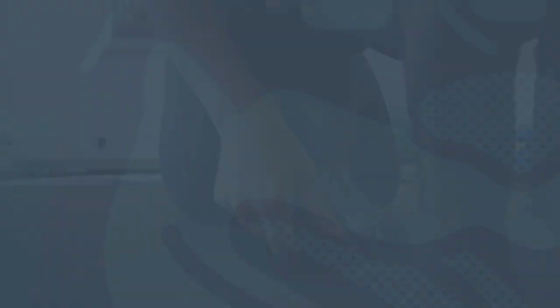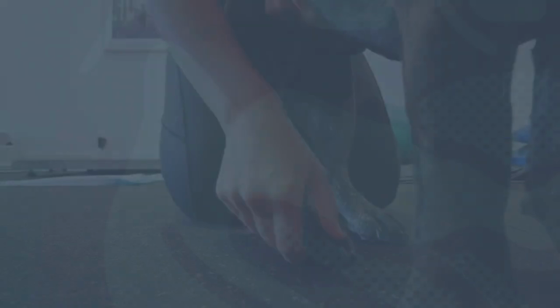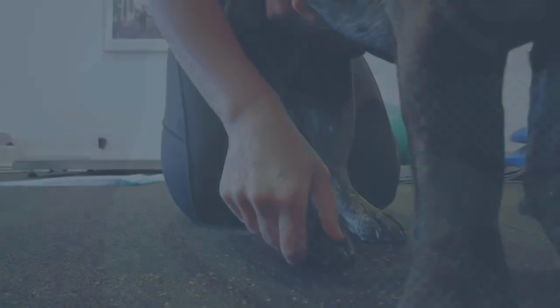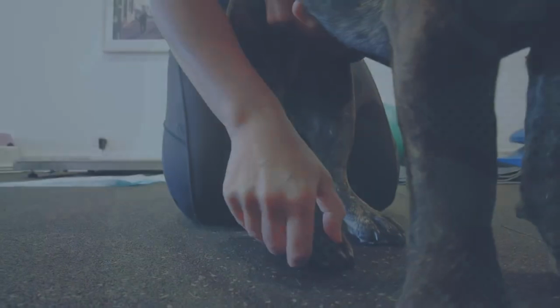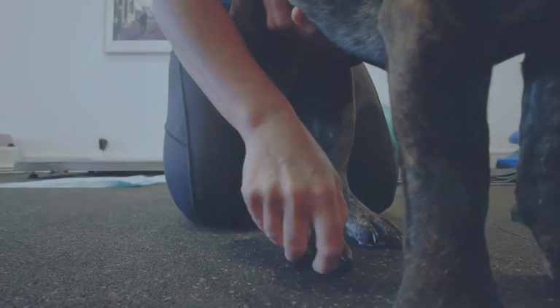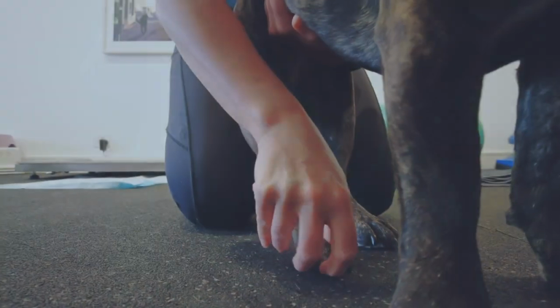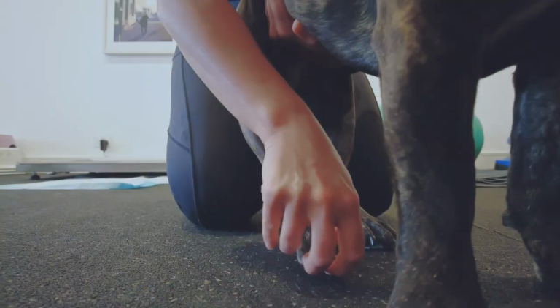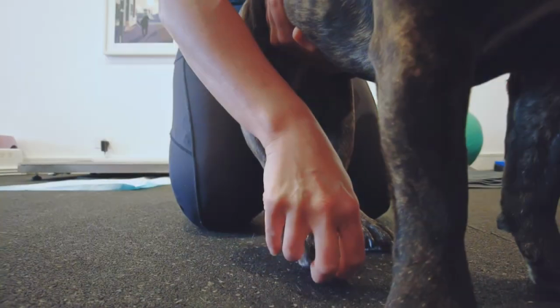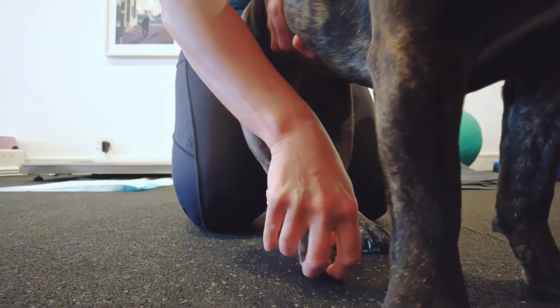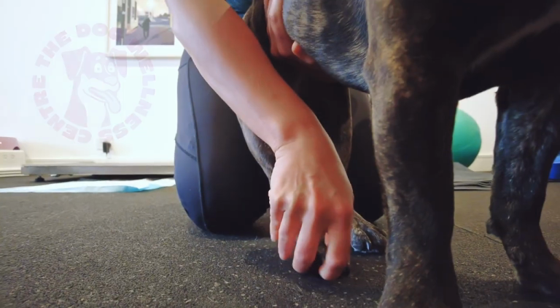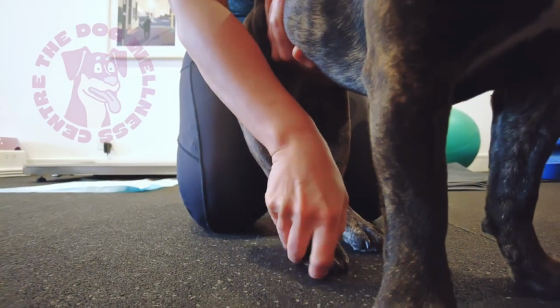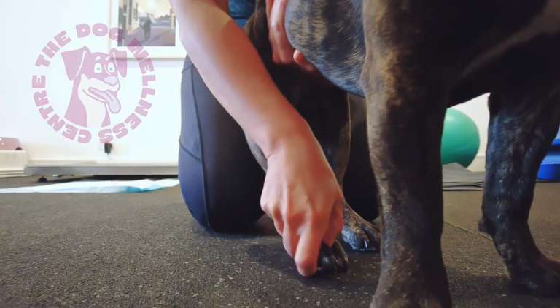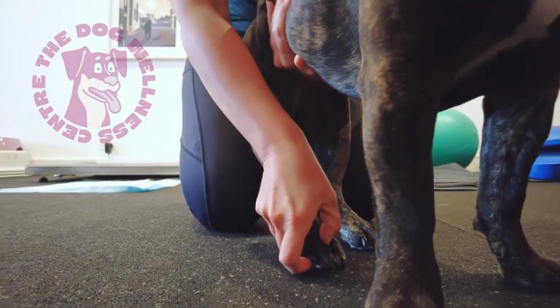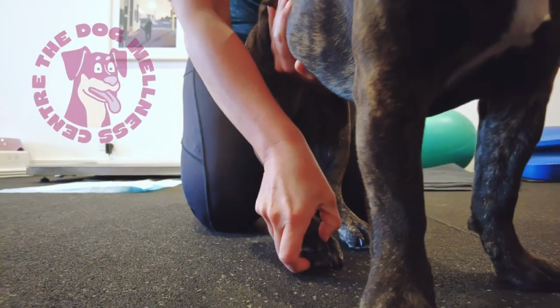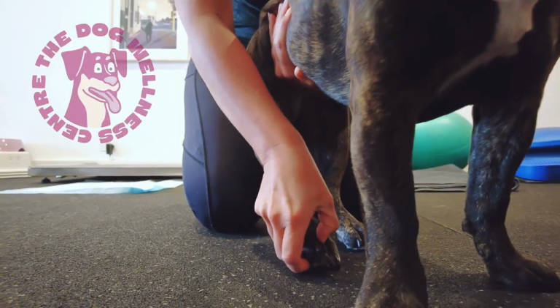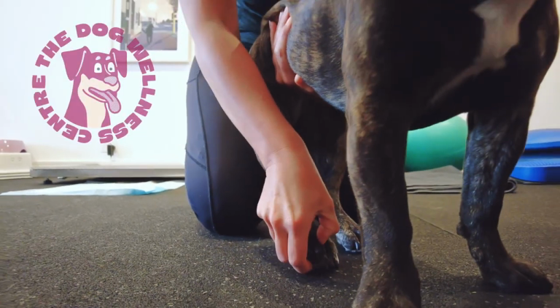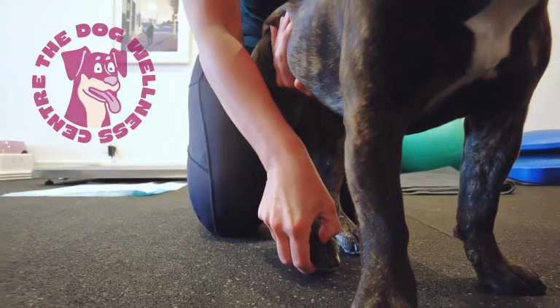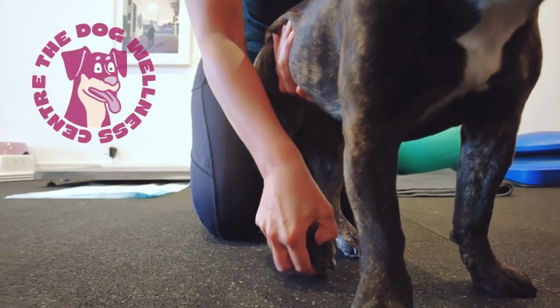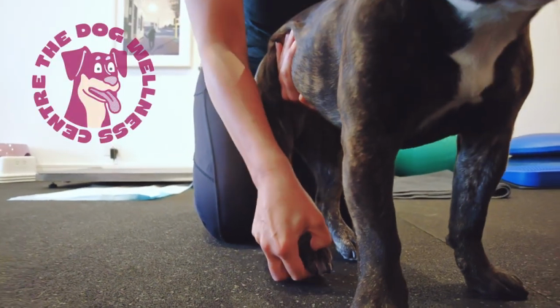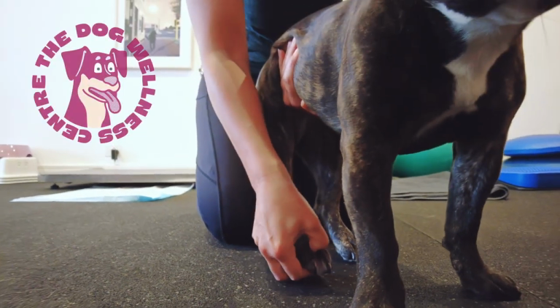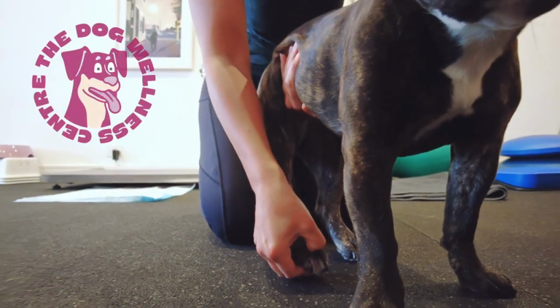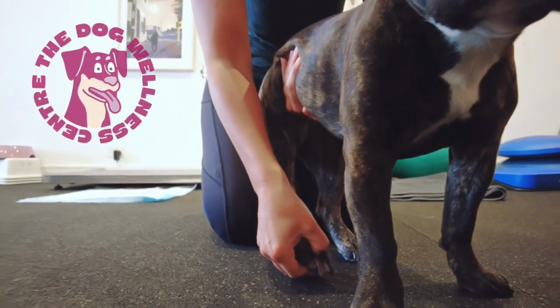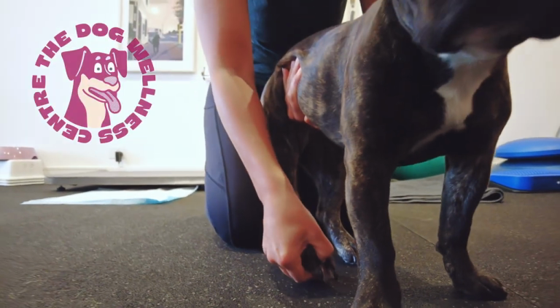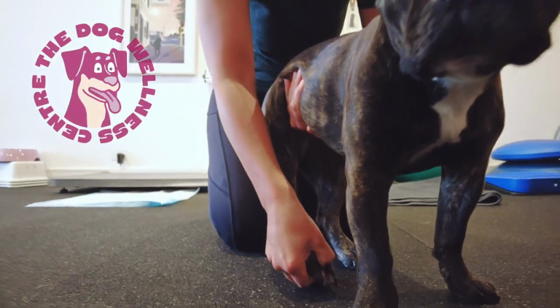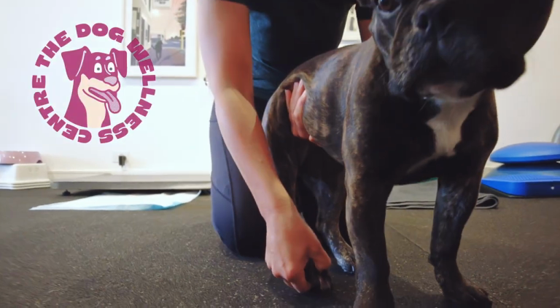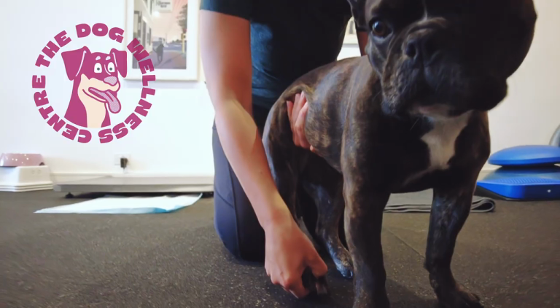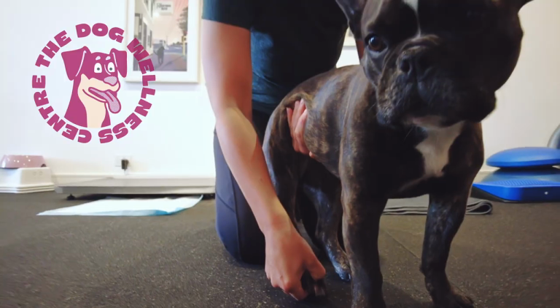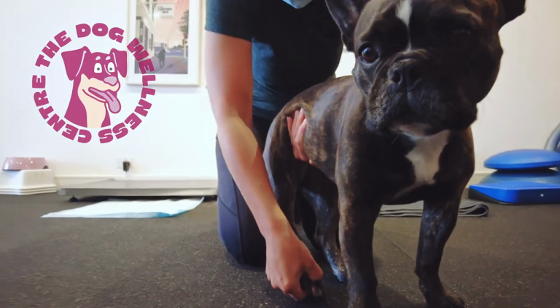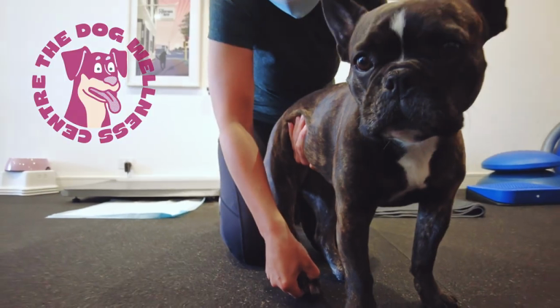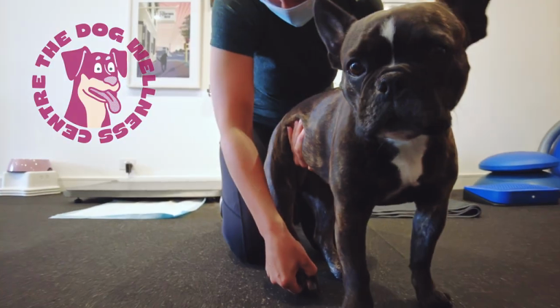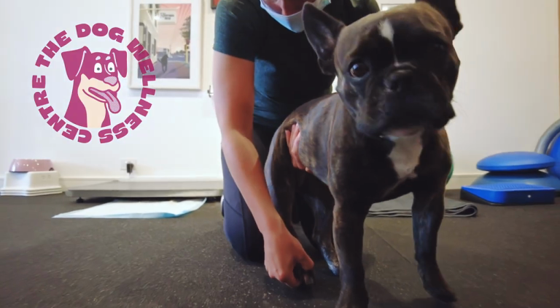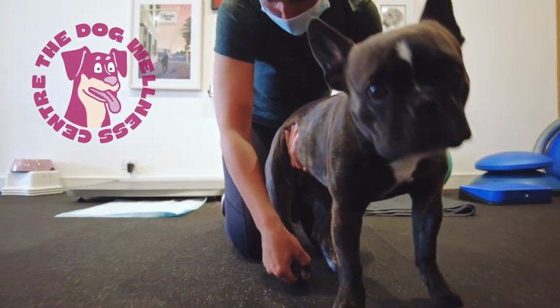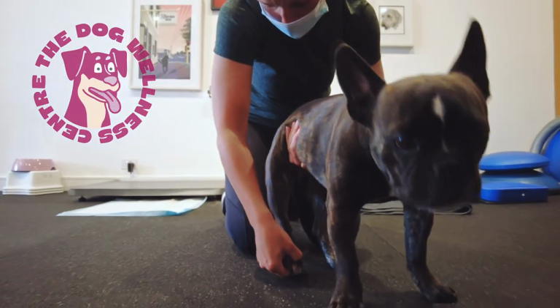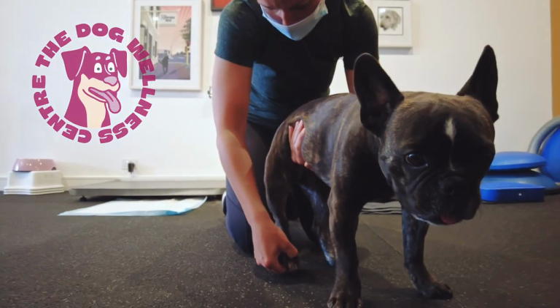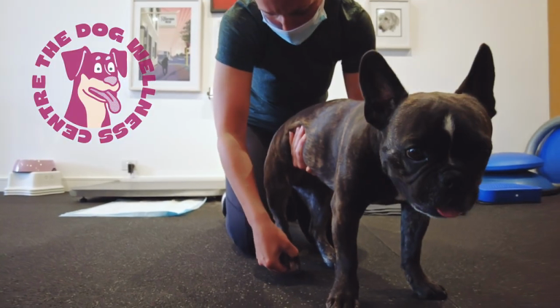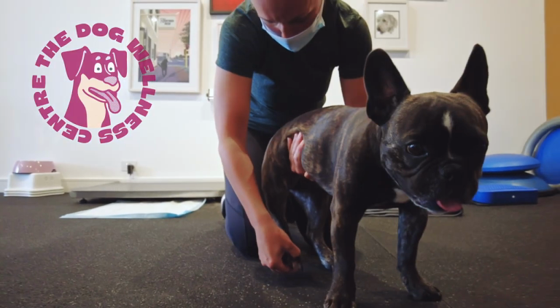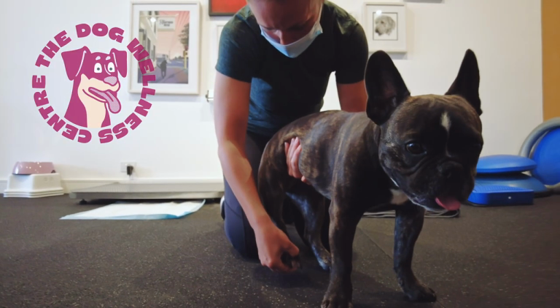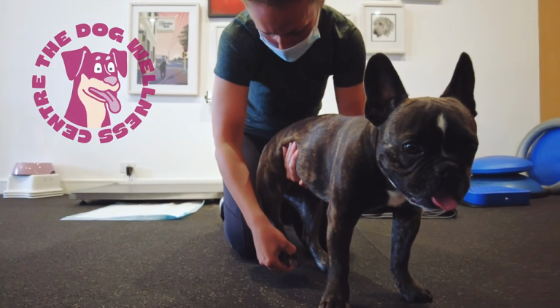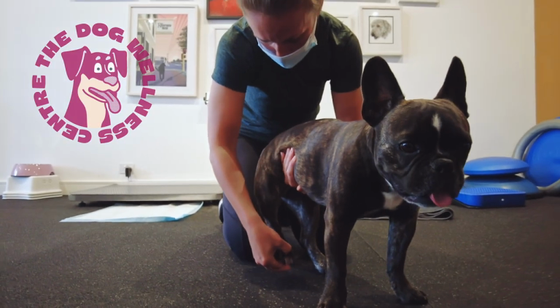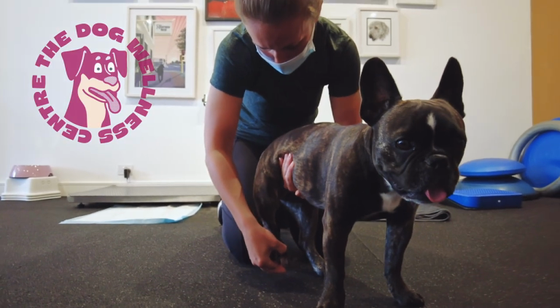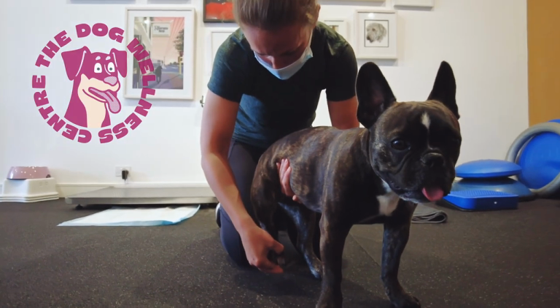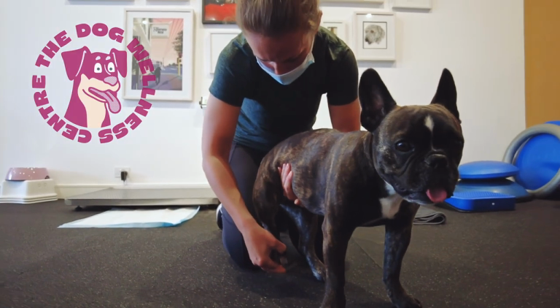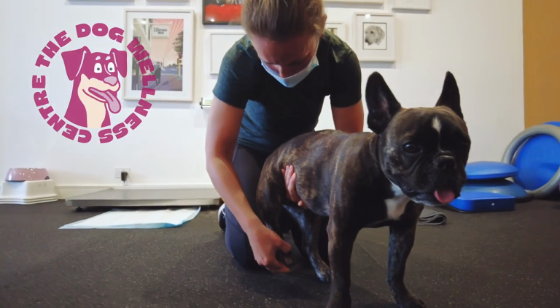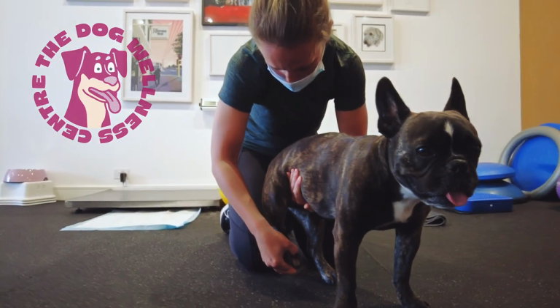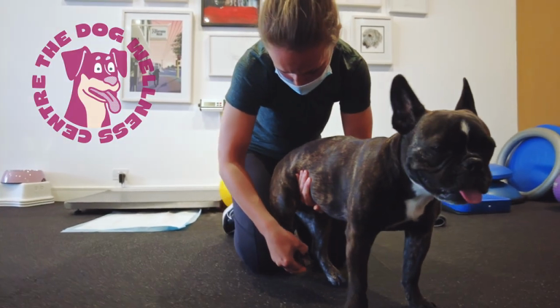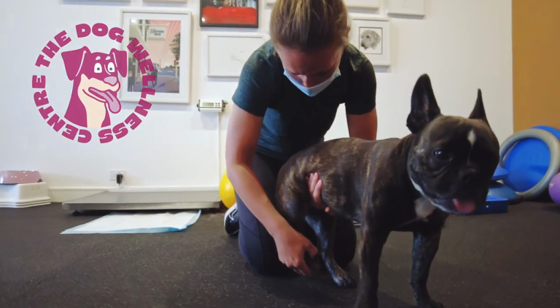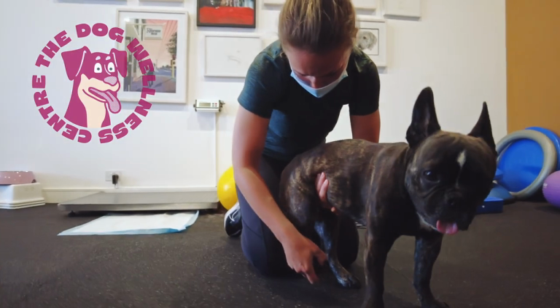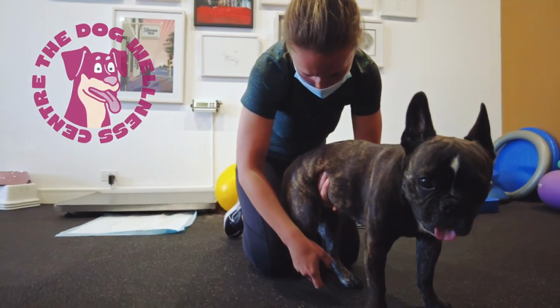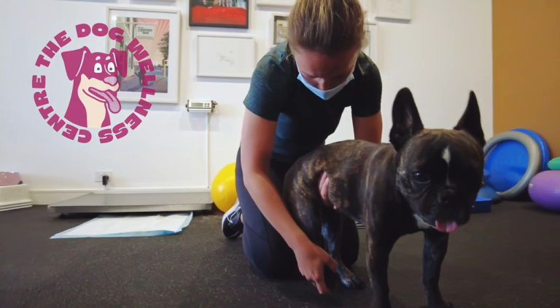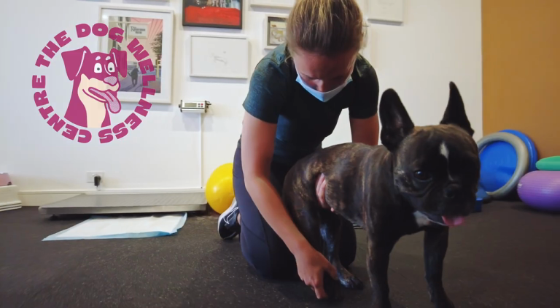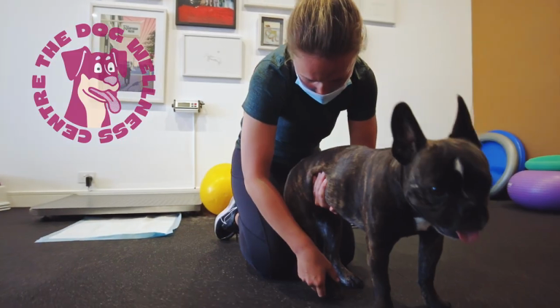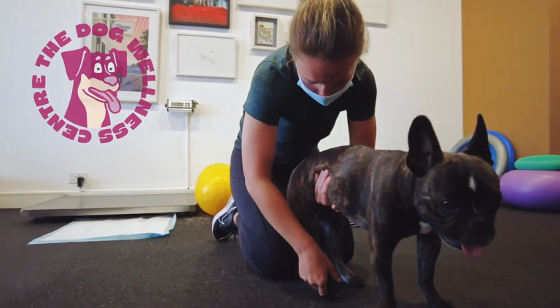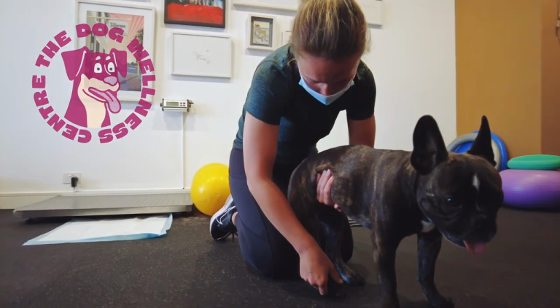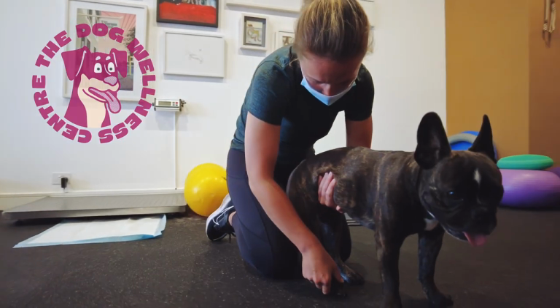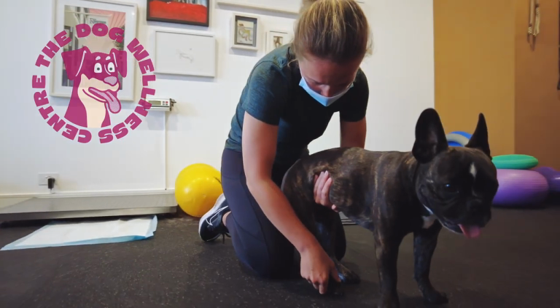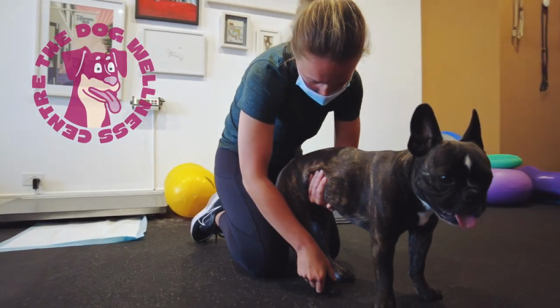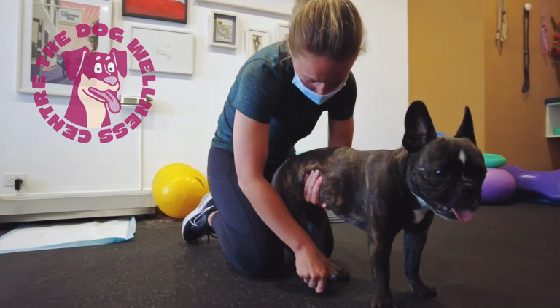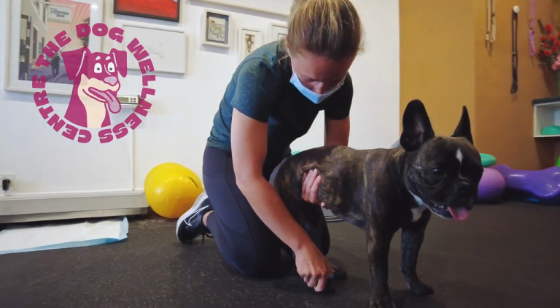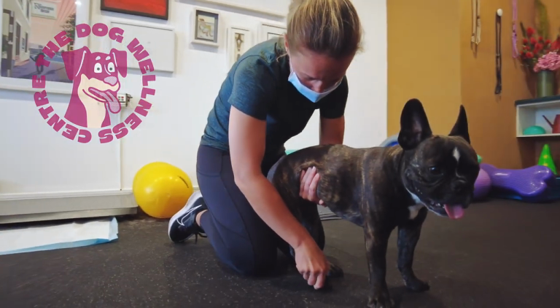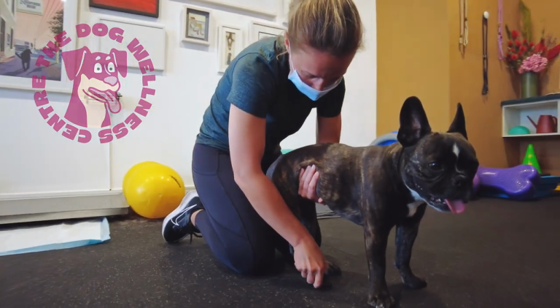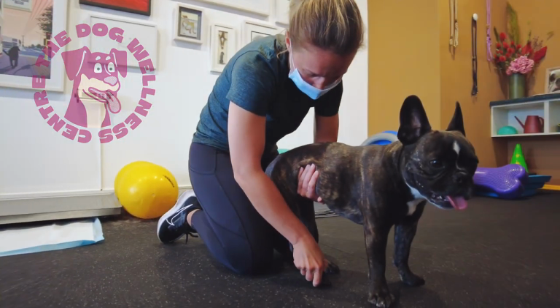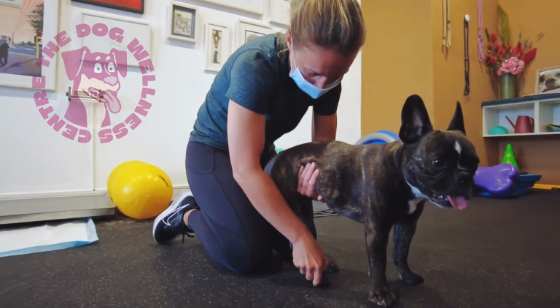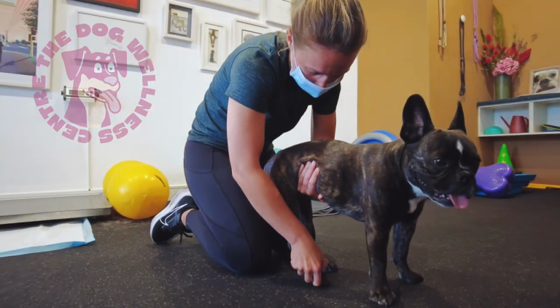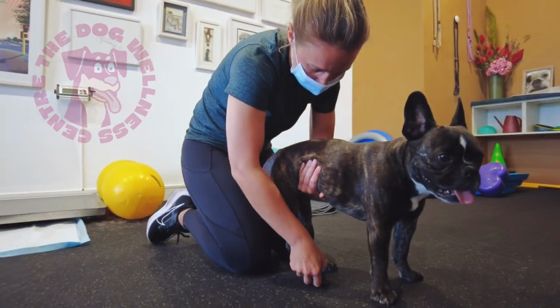The presence of deep pain is a very important prognostic indicator for regaining movement after severe spinal injury.